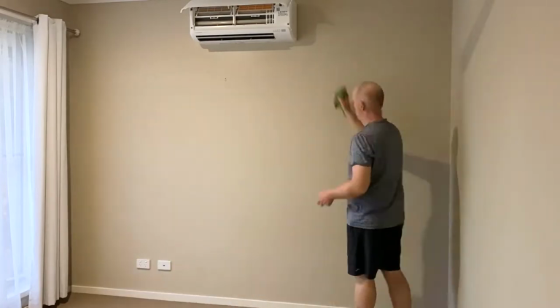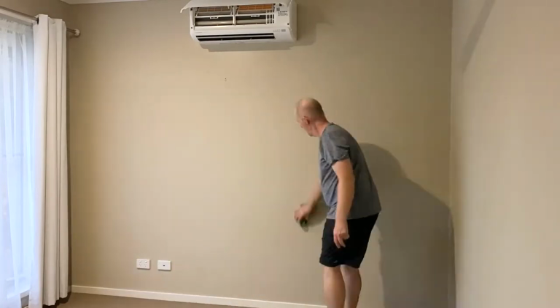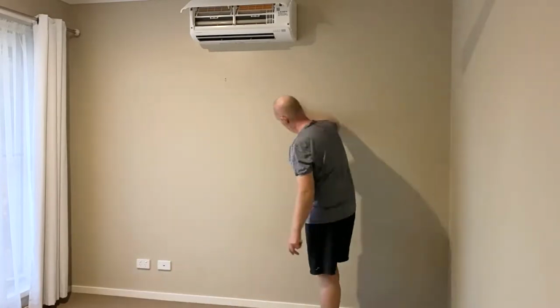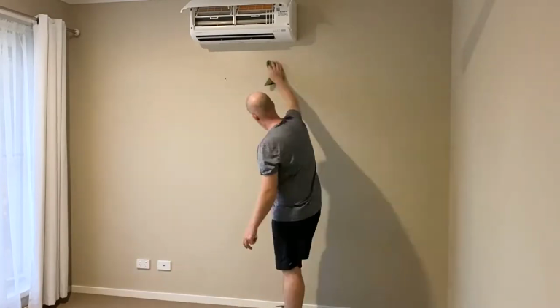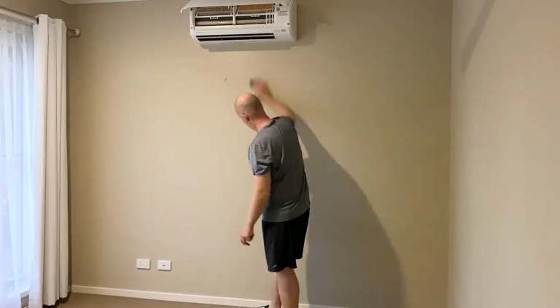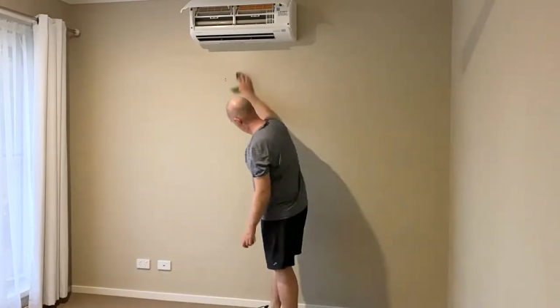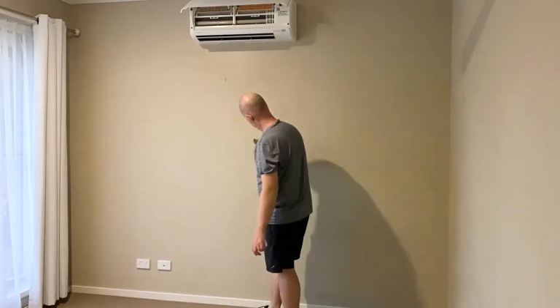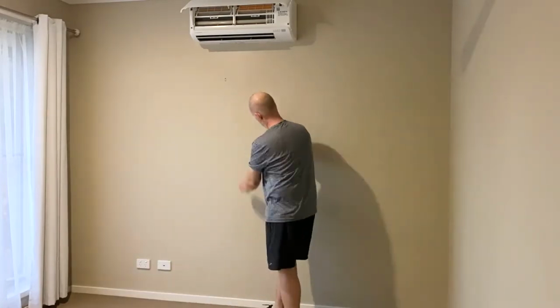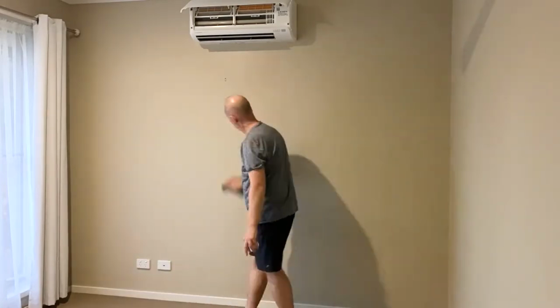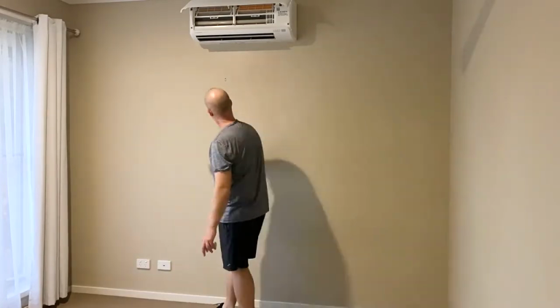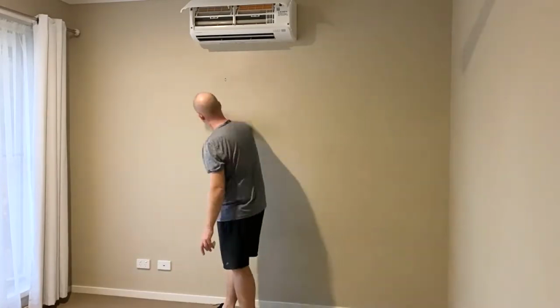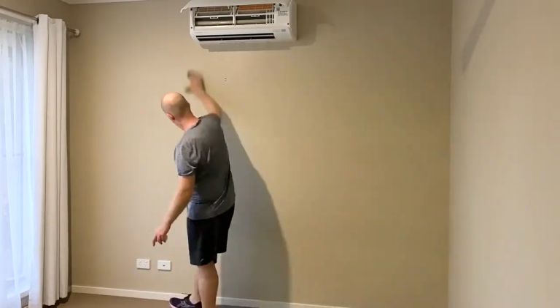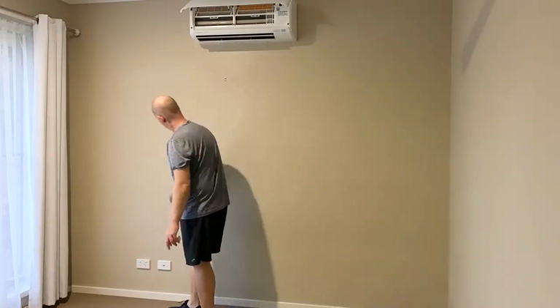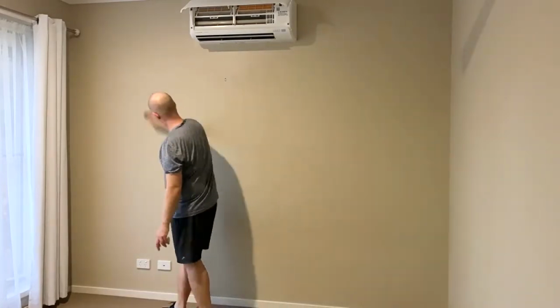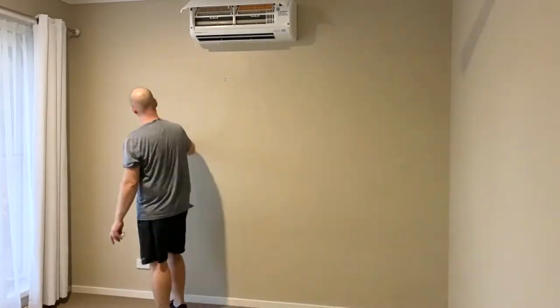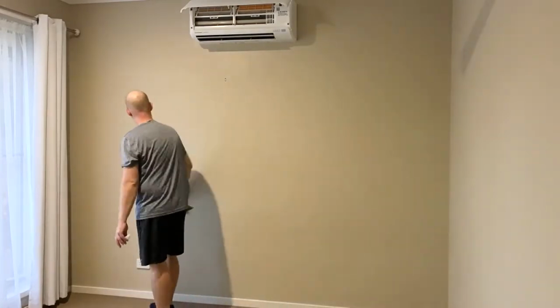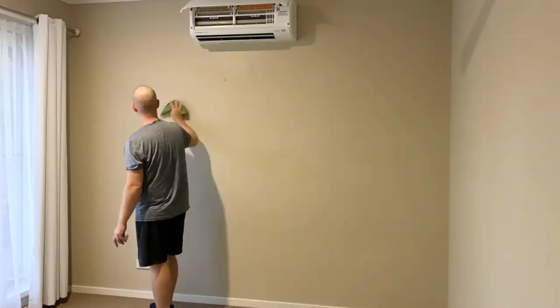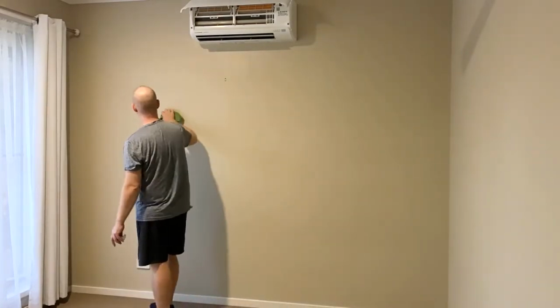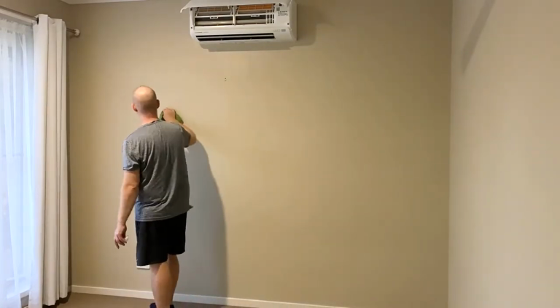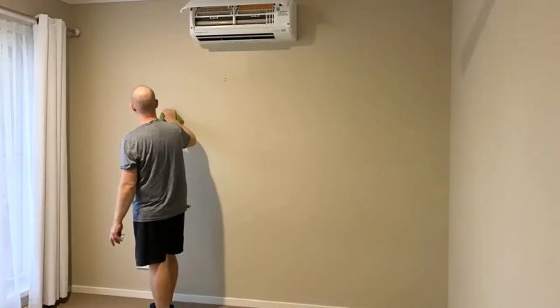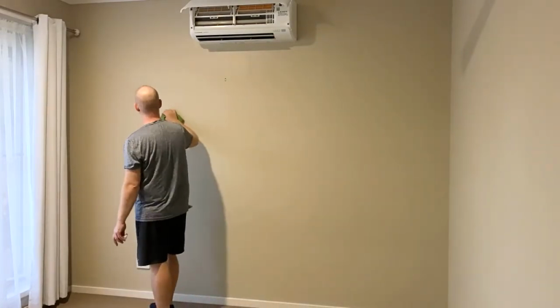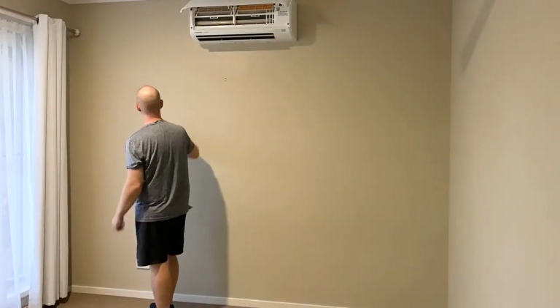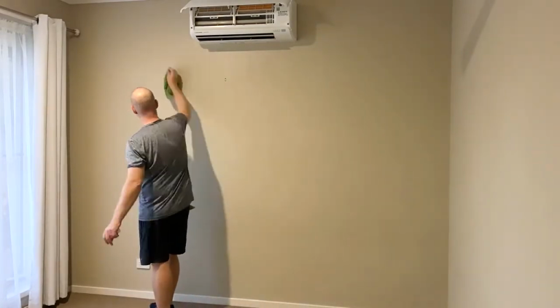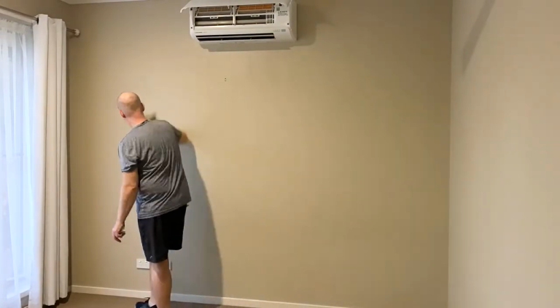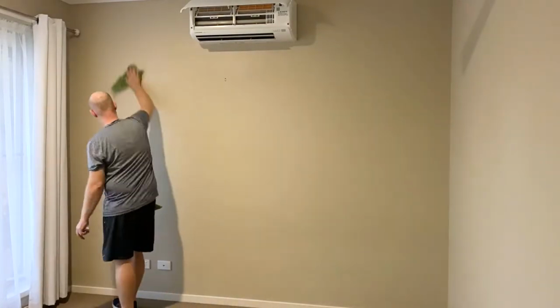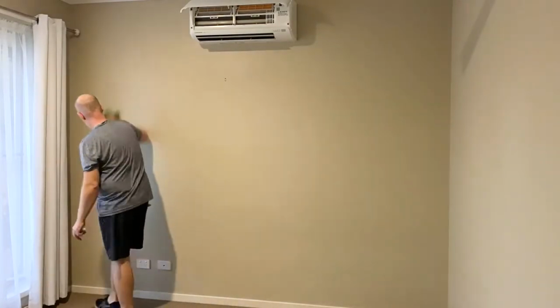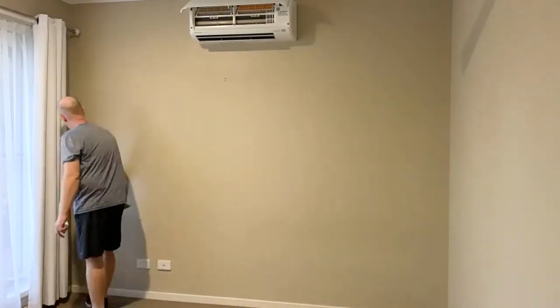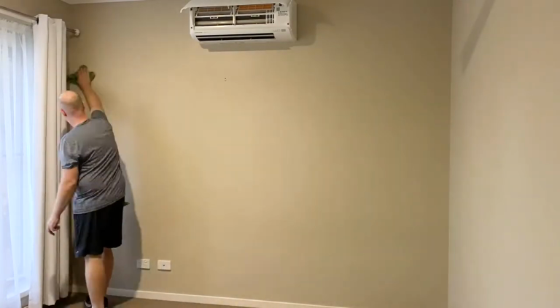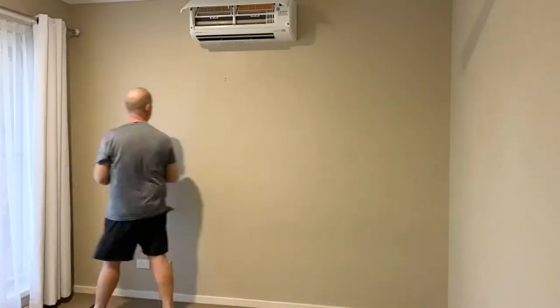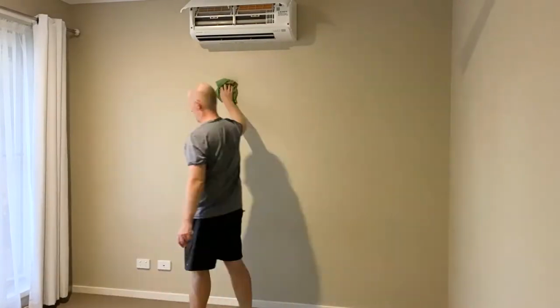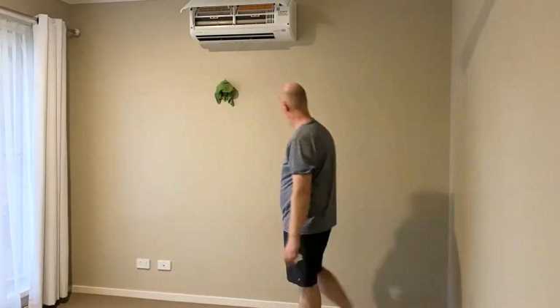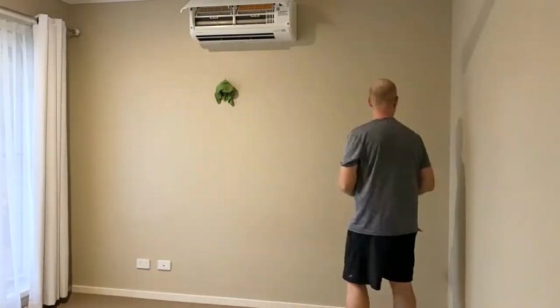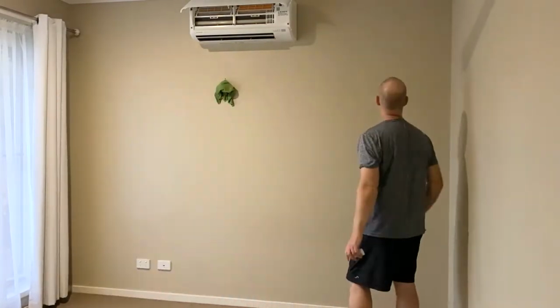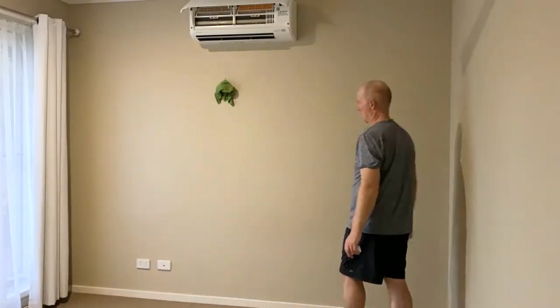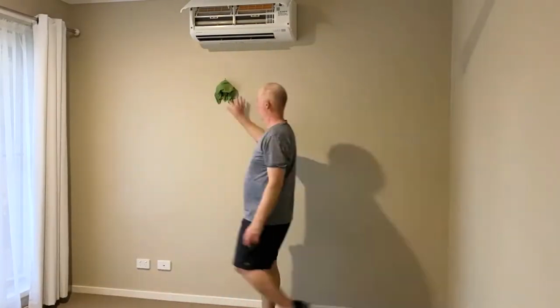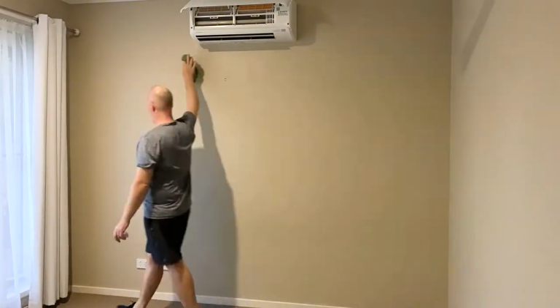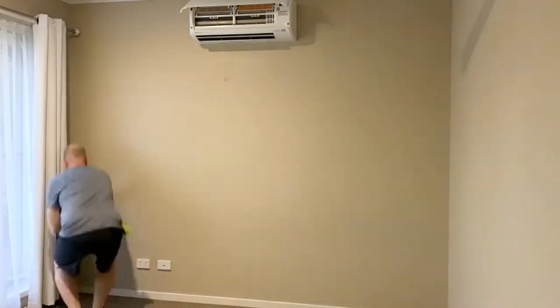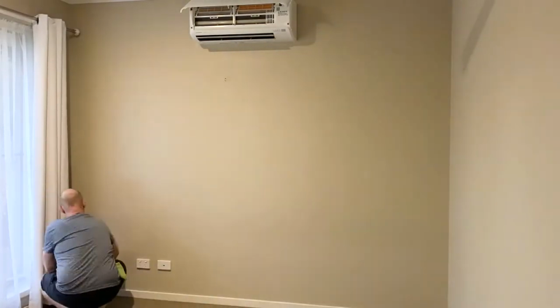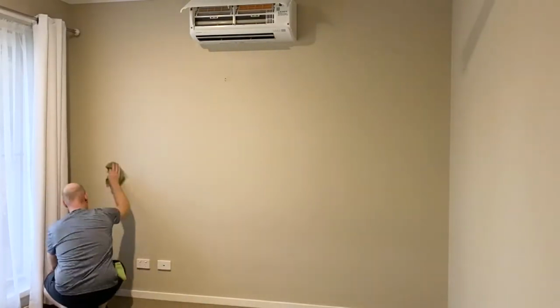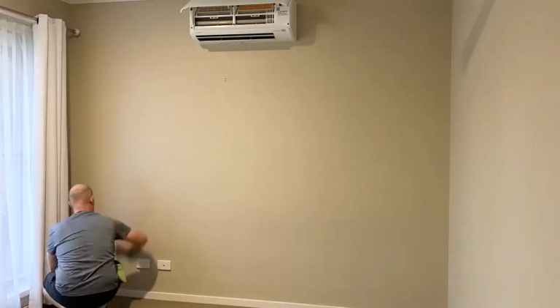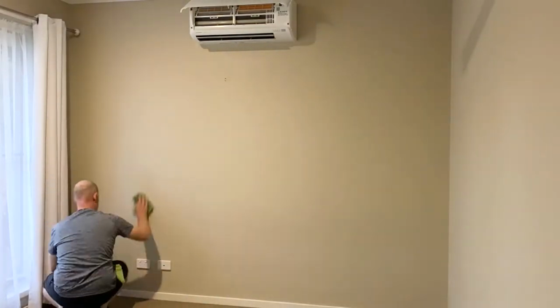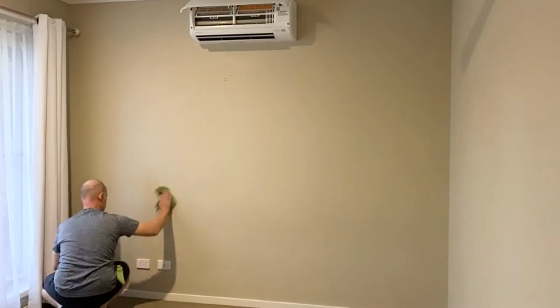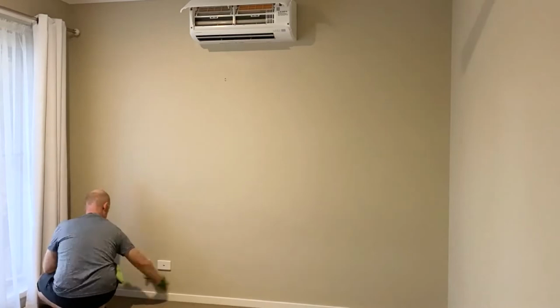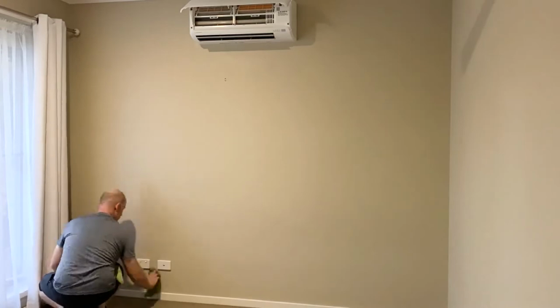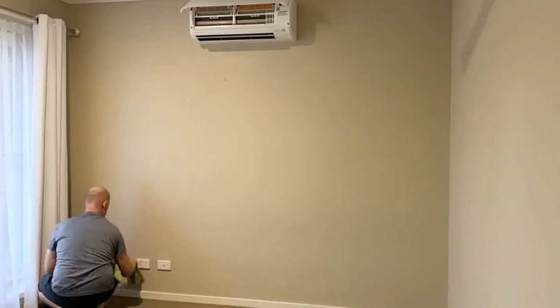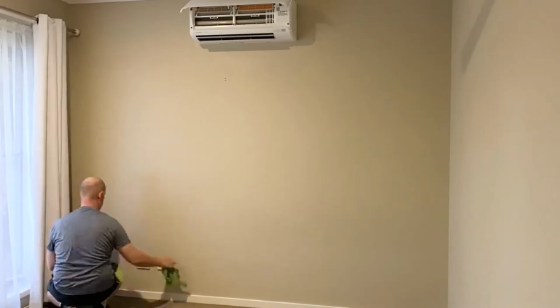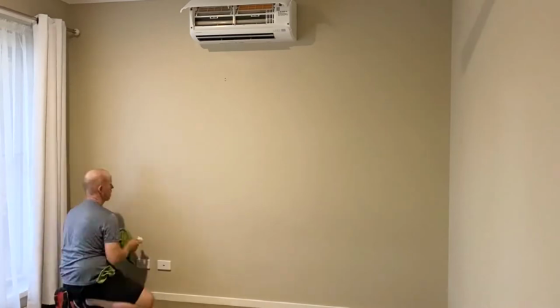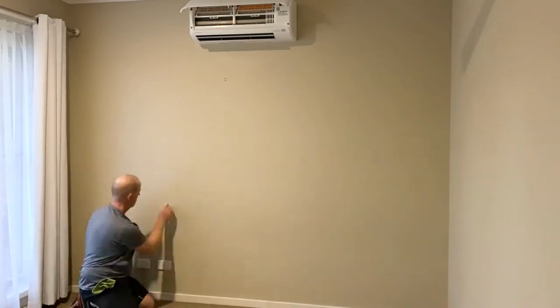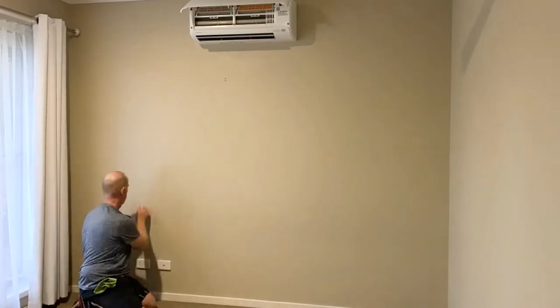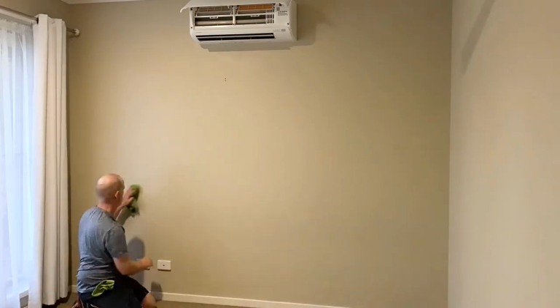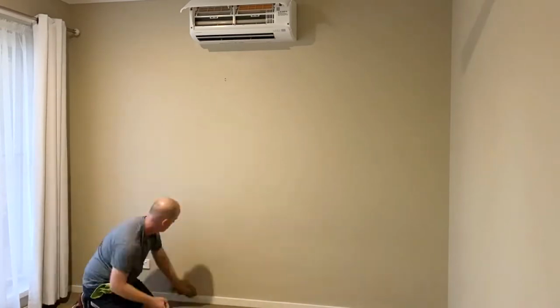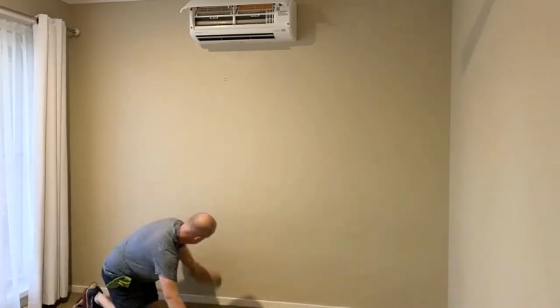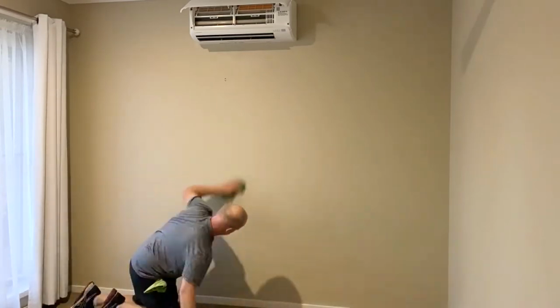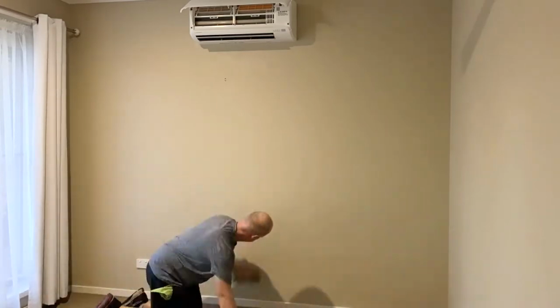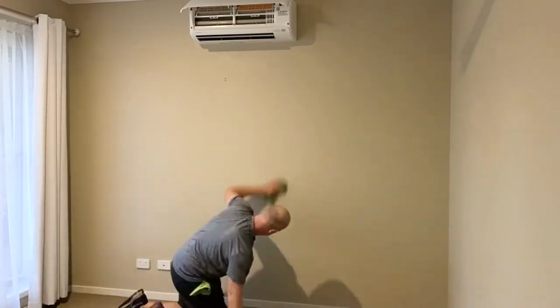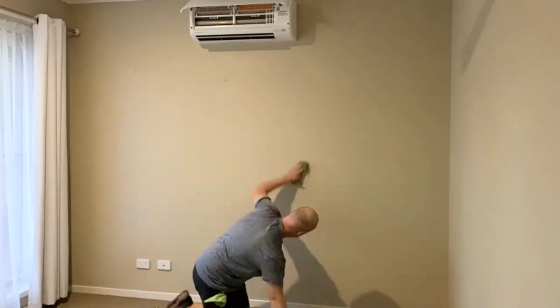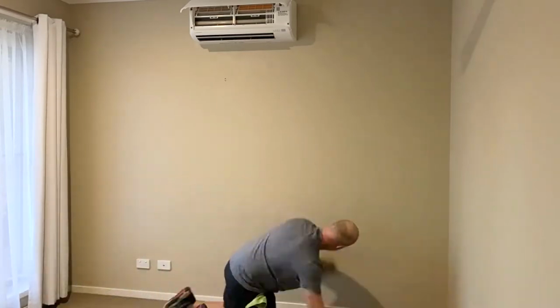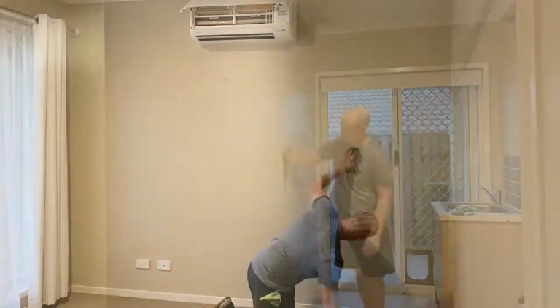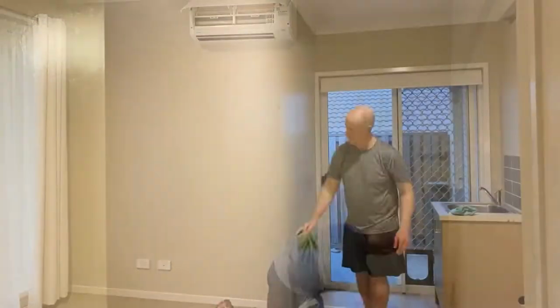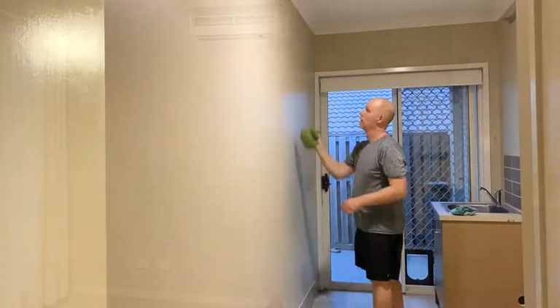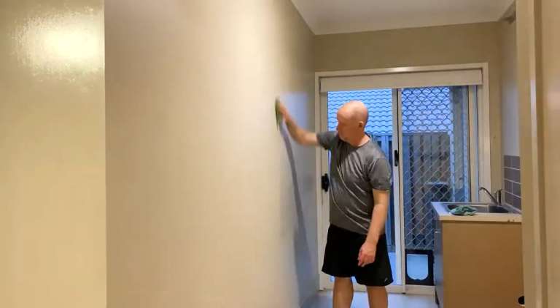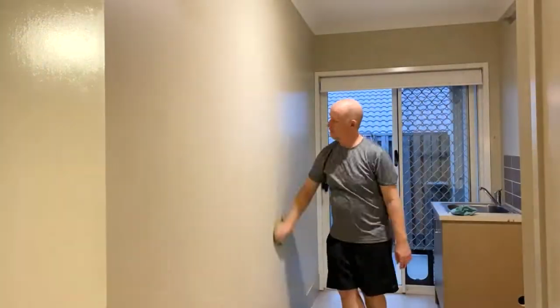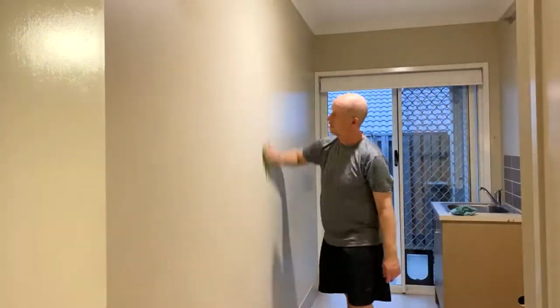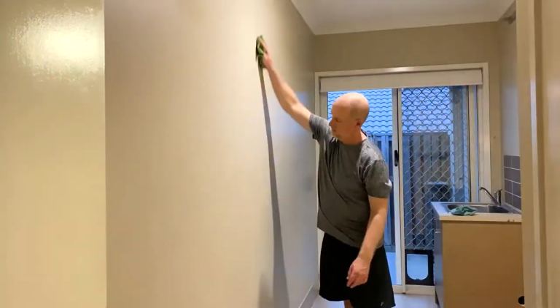I'm getting a bit tired now and starting to feel a bit sore. It's getting close to the end of day one and I need a coffee.